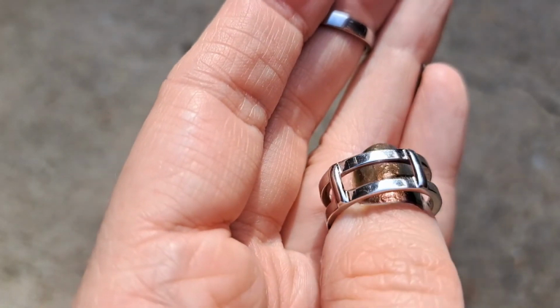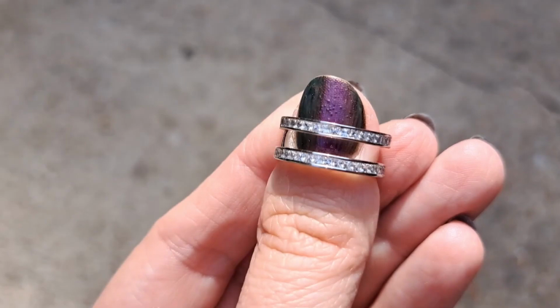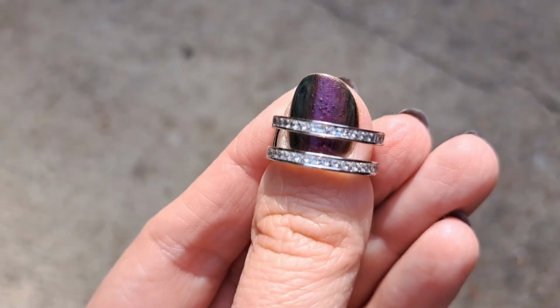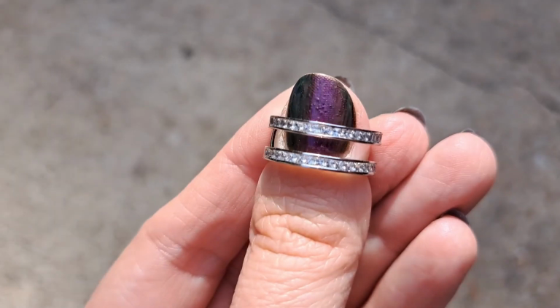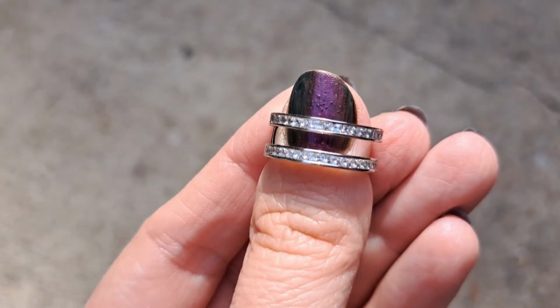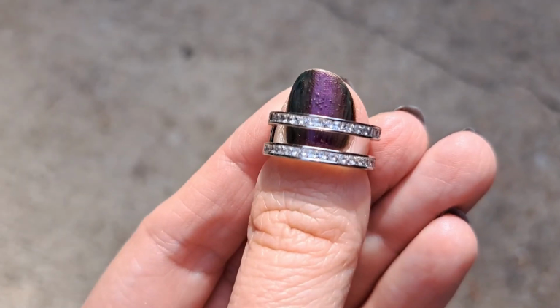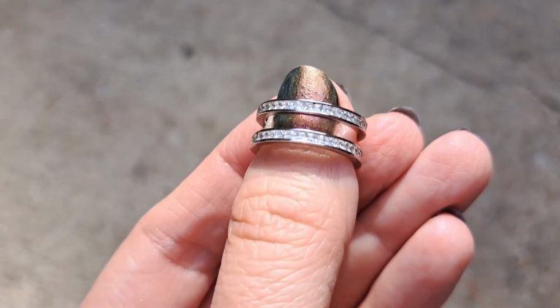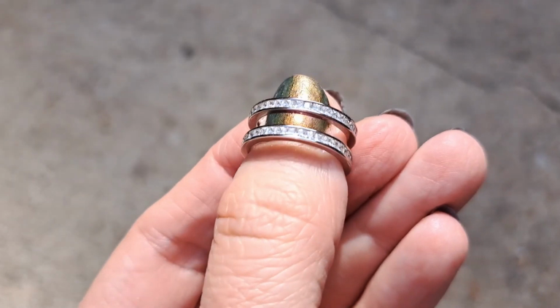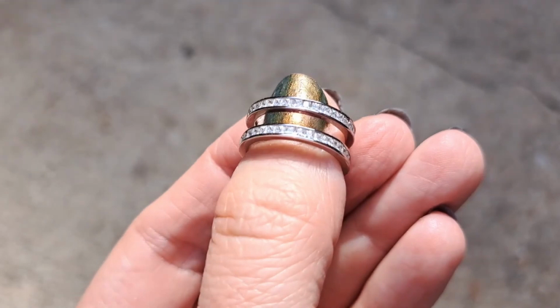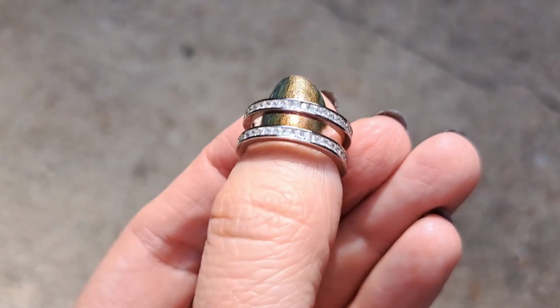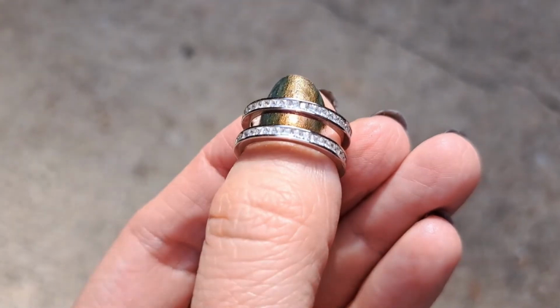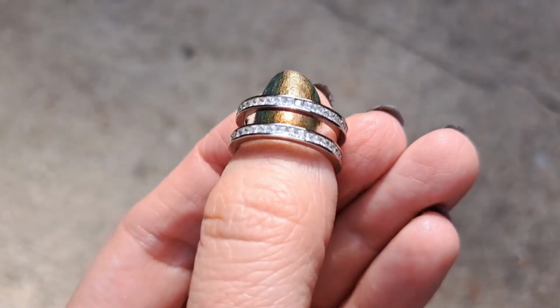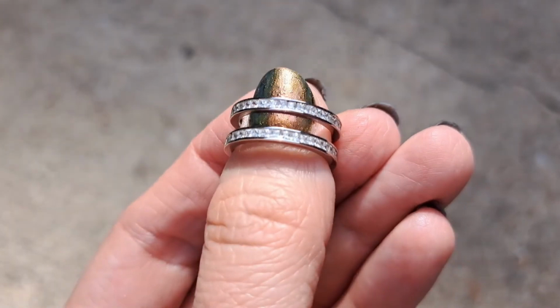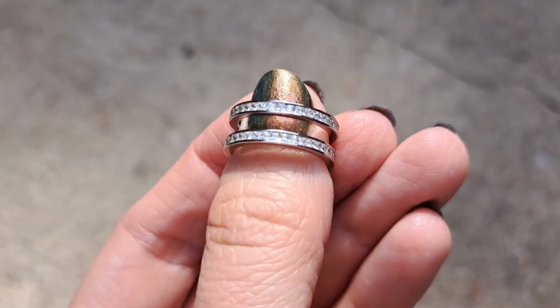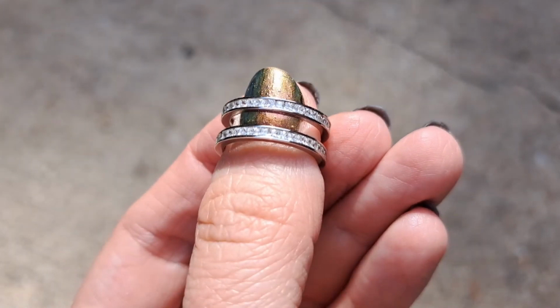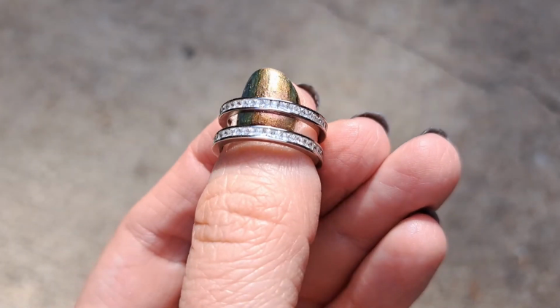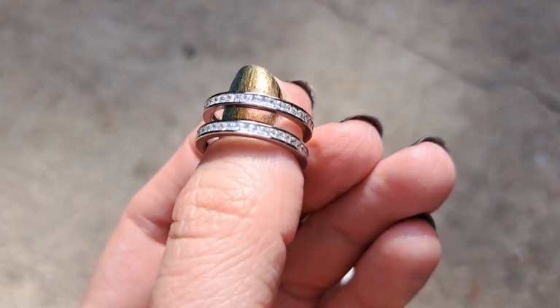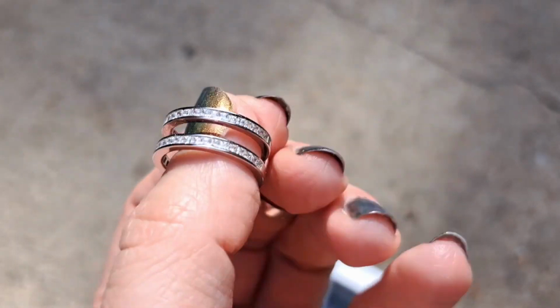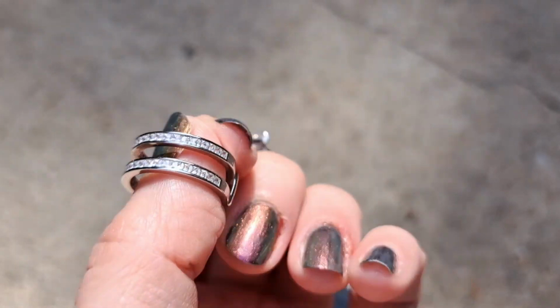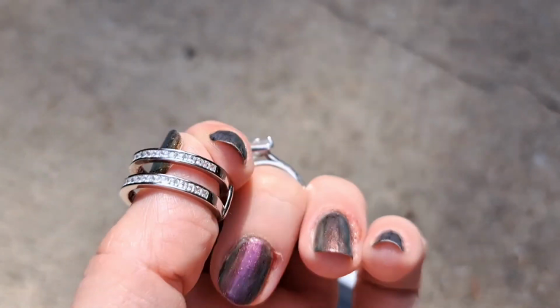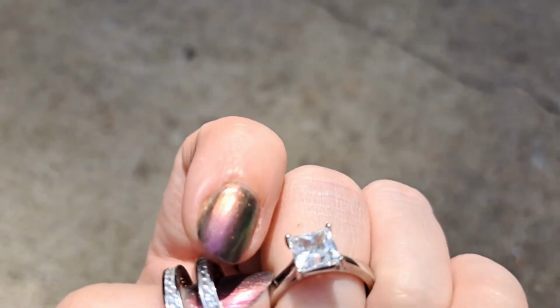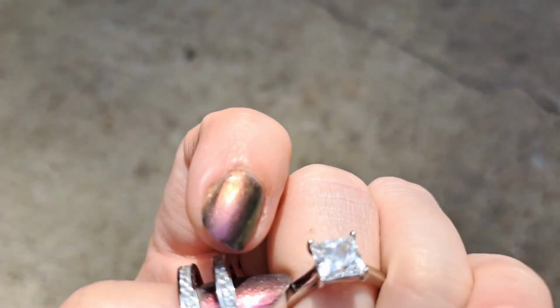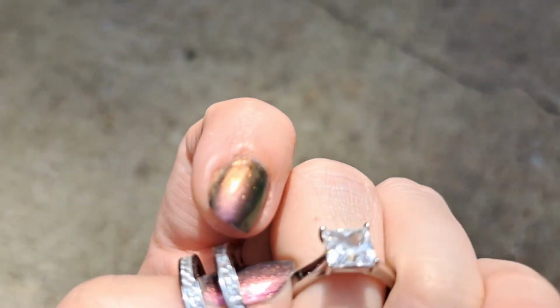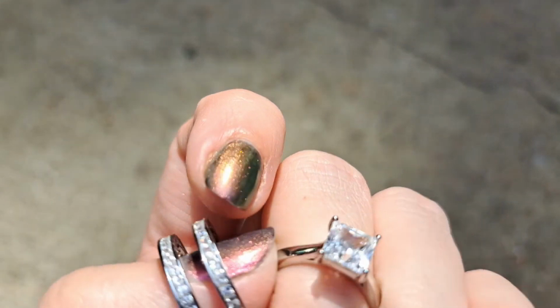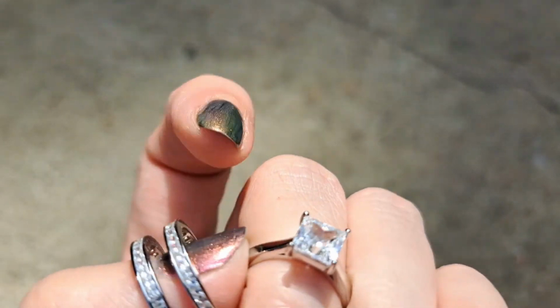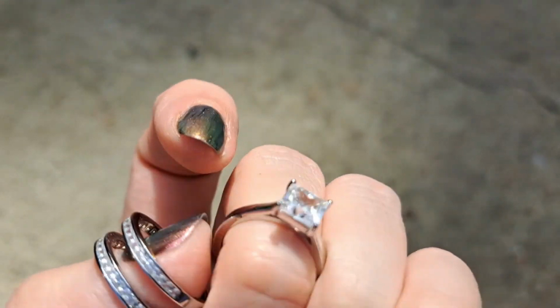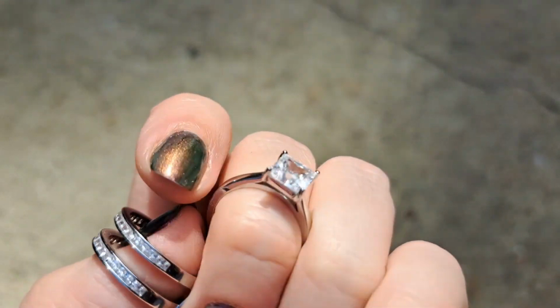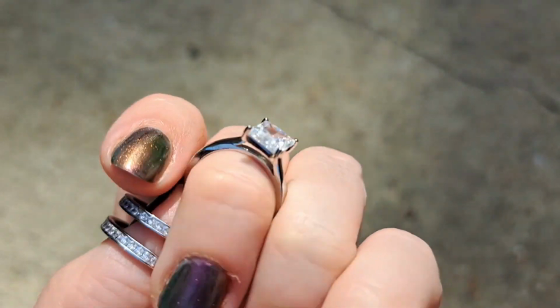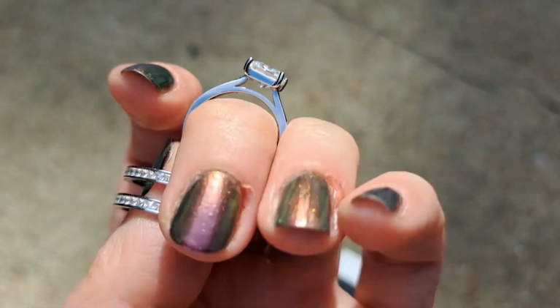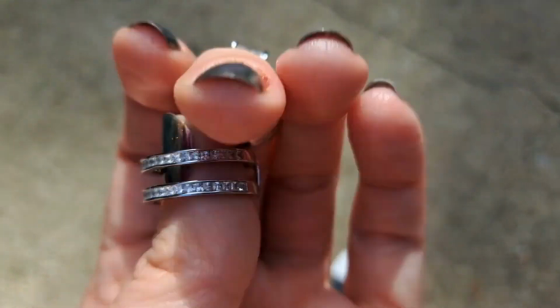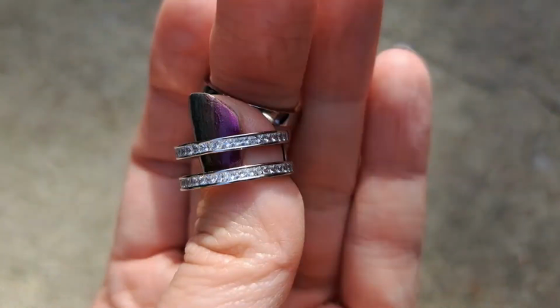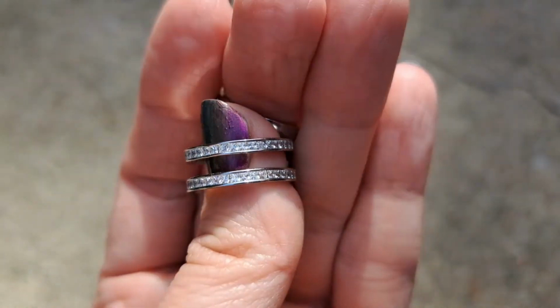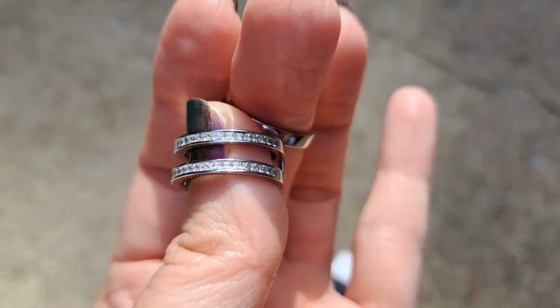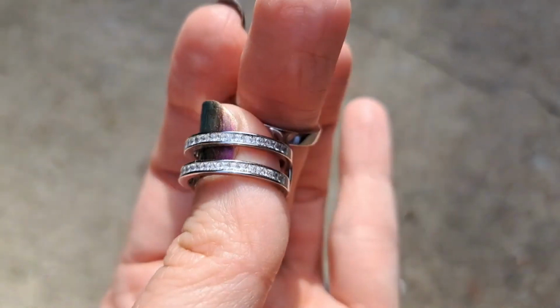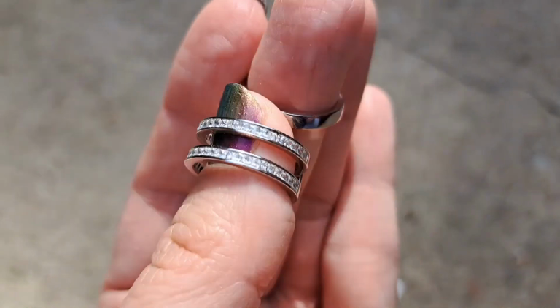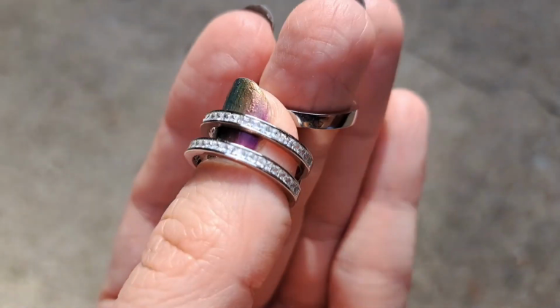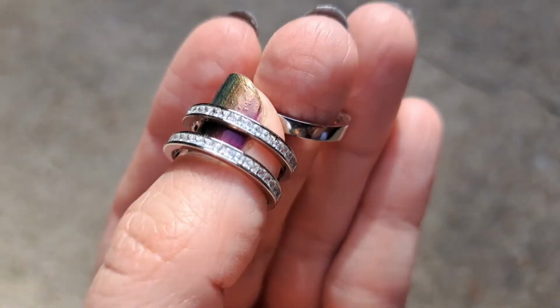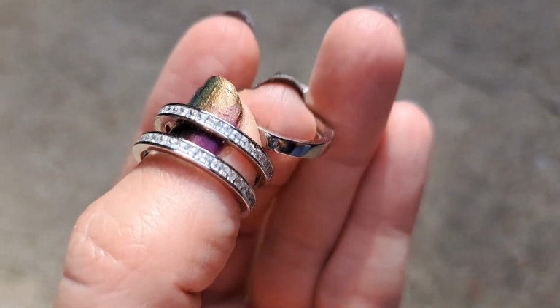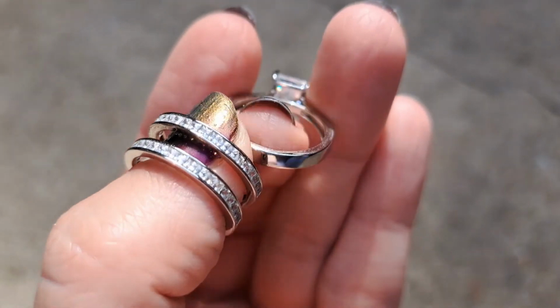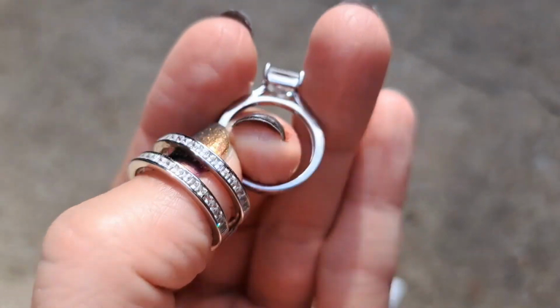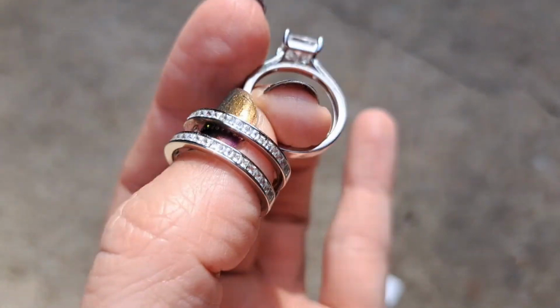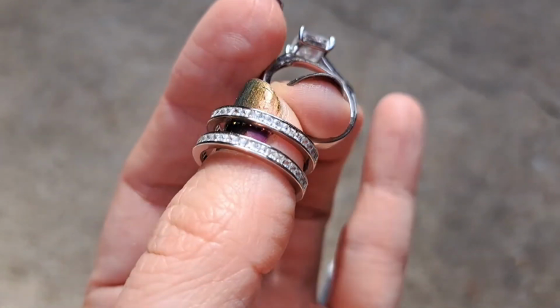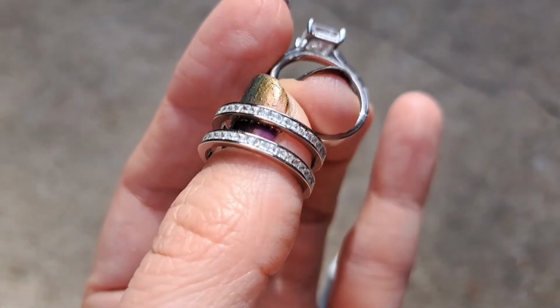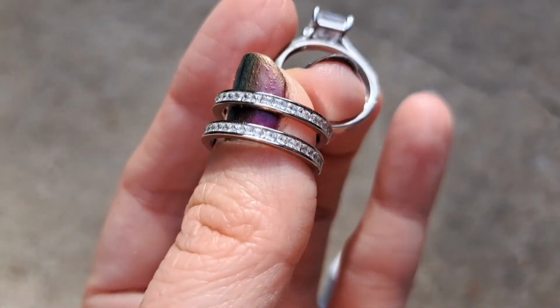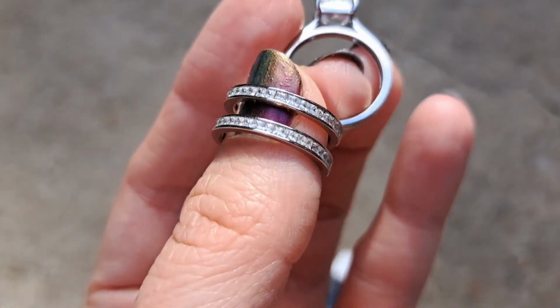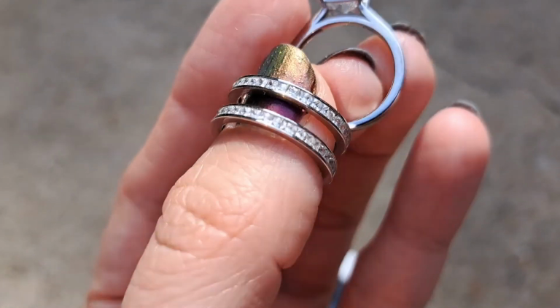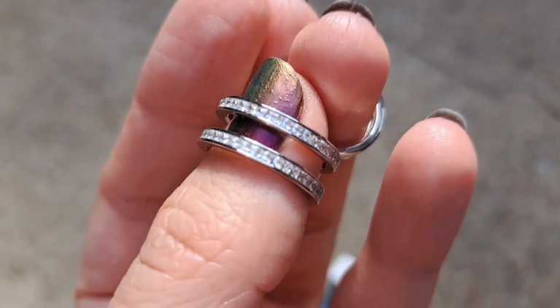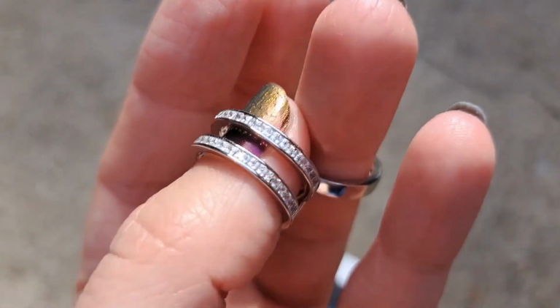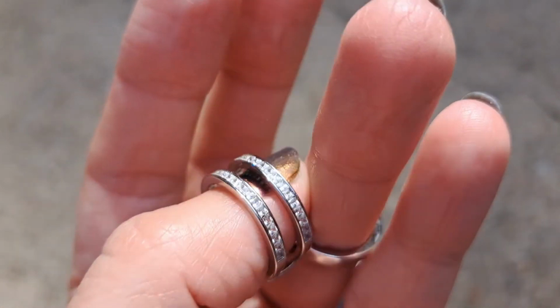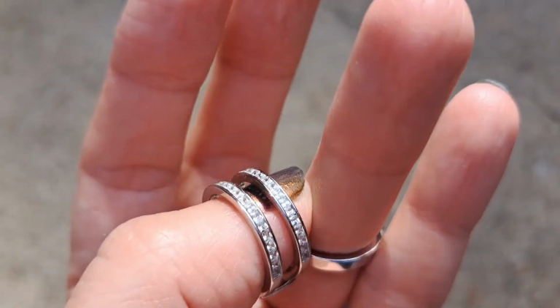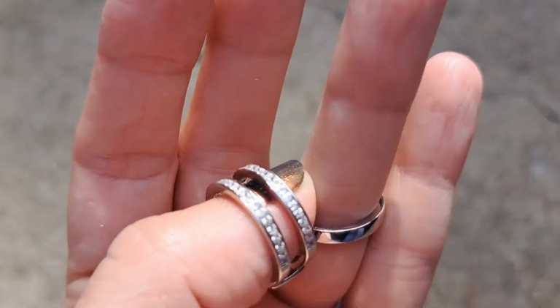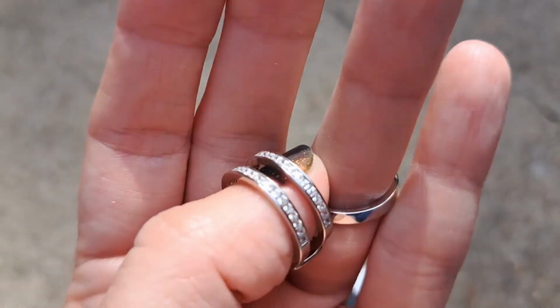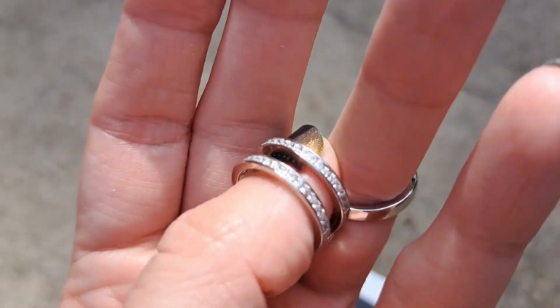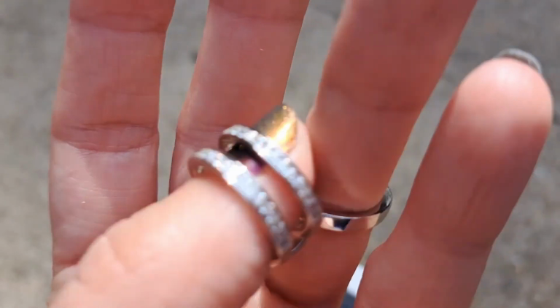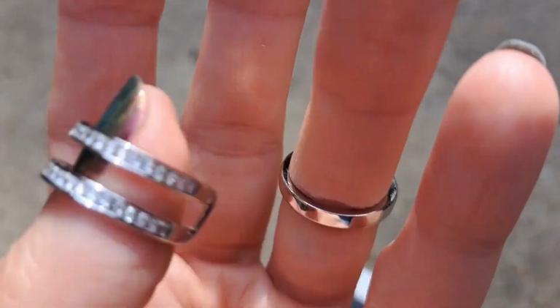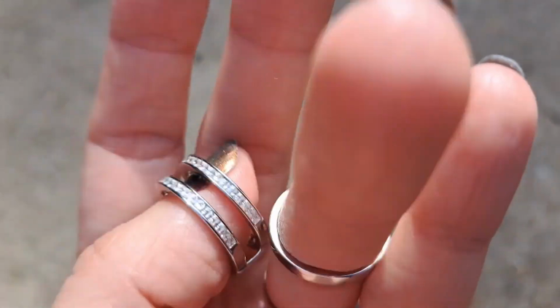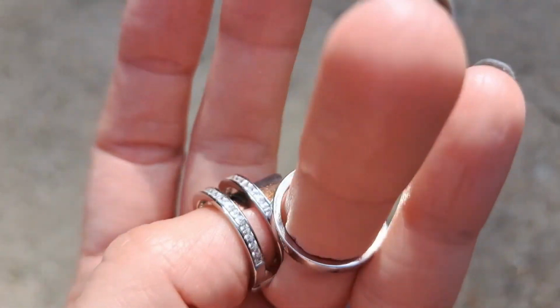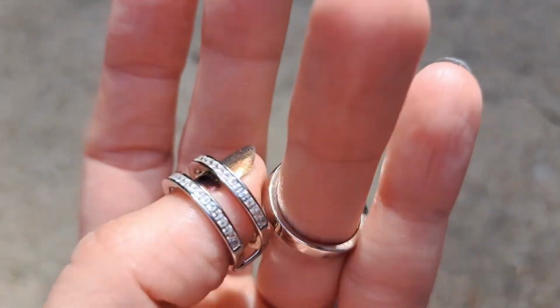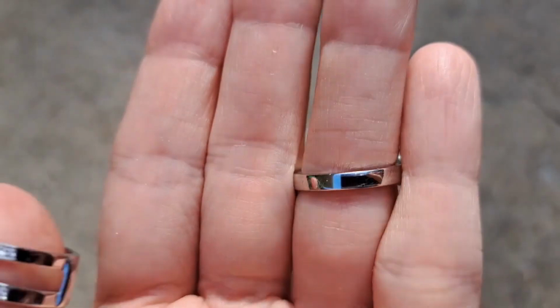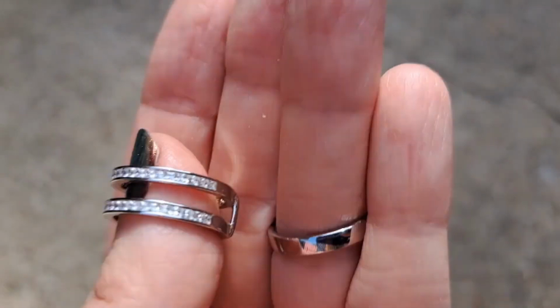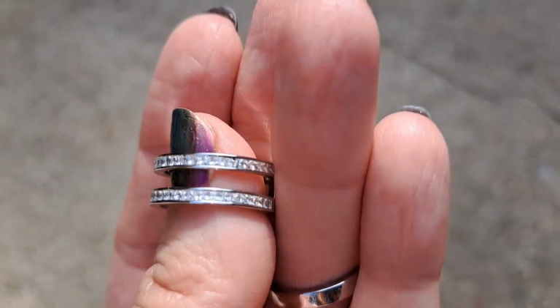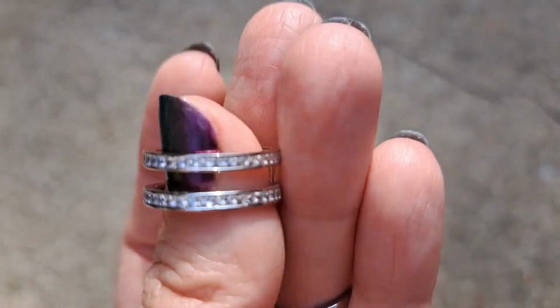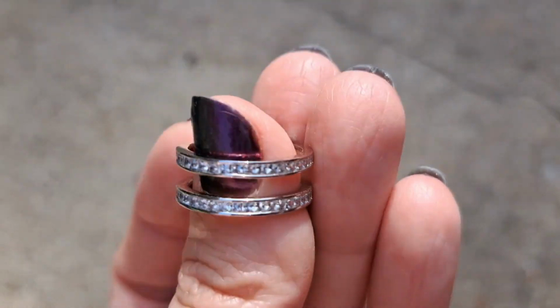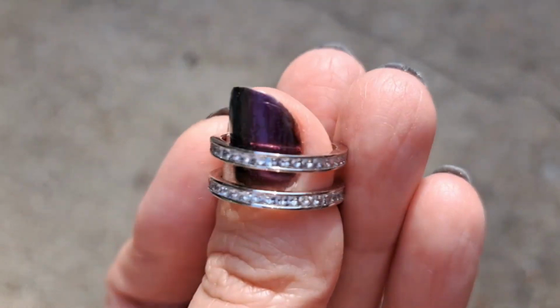This is a size six, I think. We're a size seven and a half, eight shoe — kind of thin fingers.